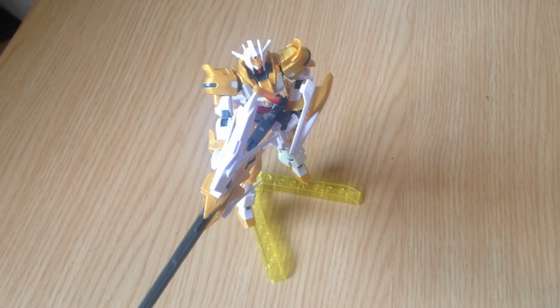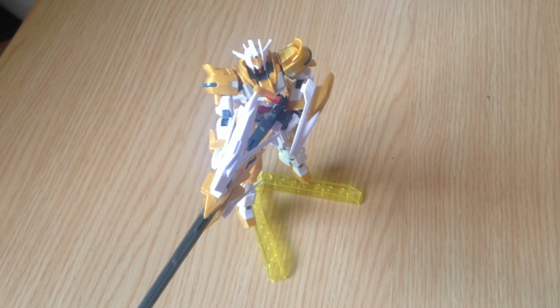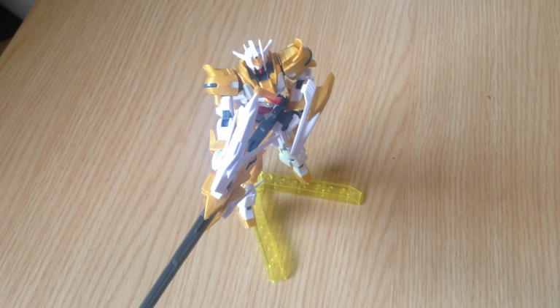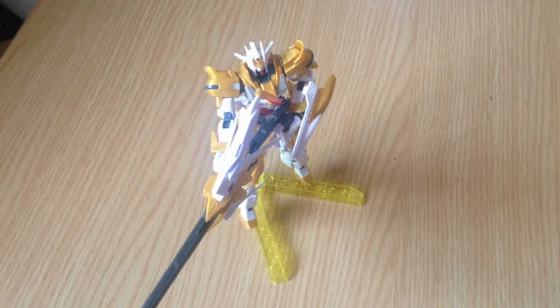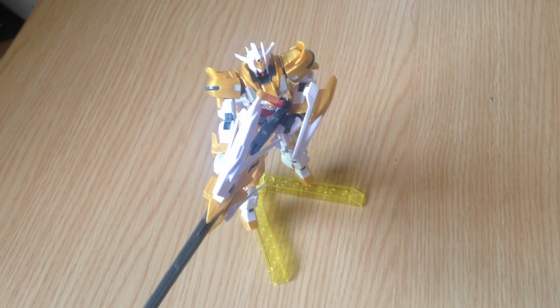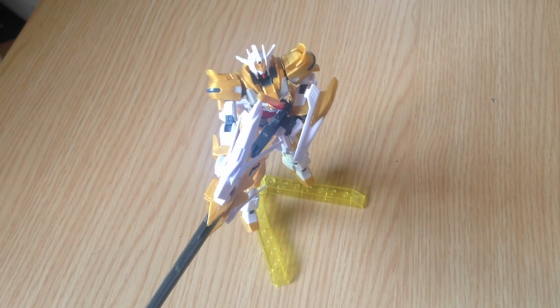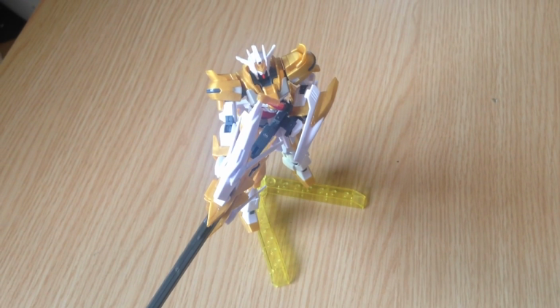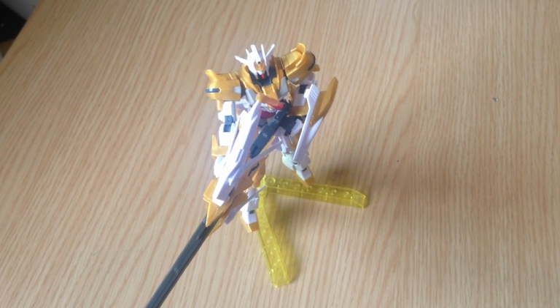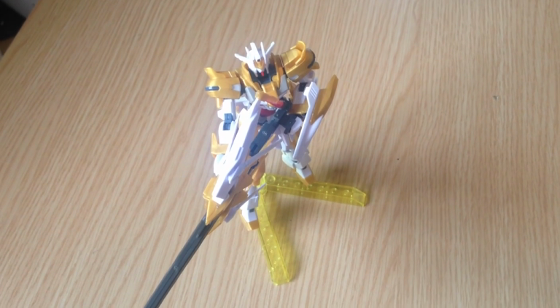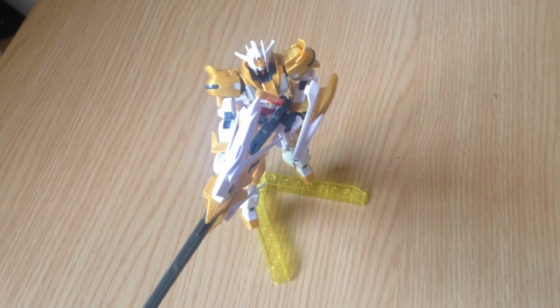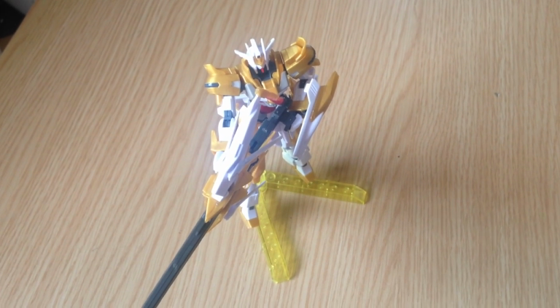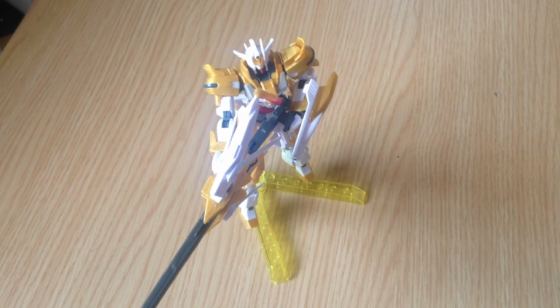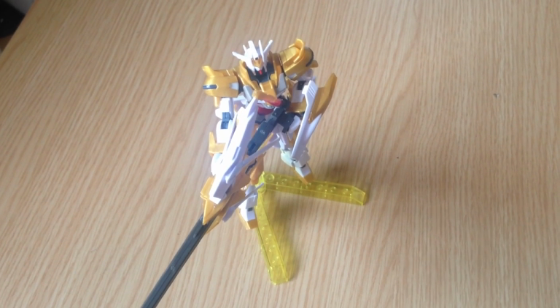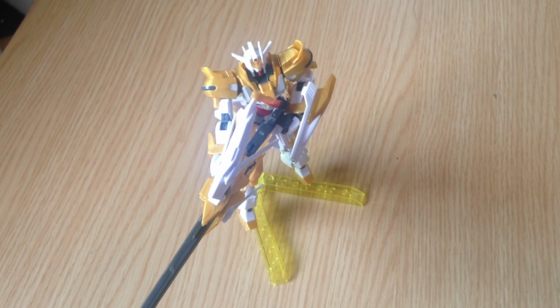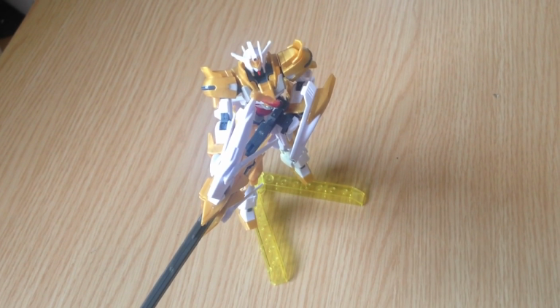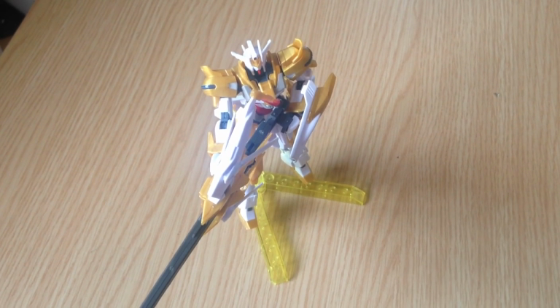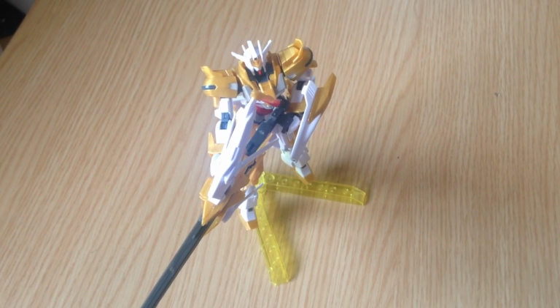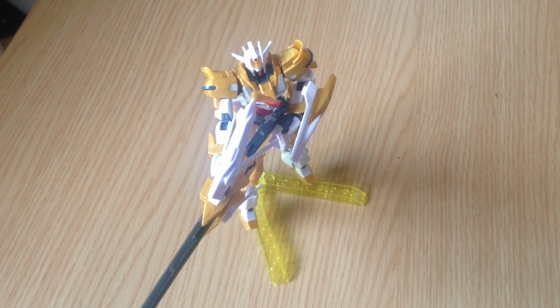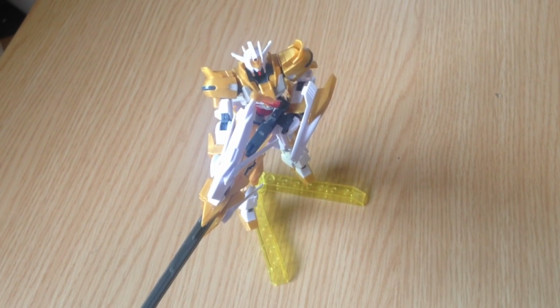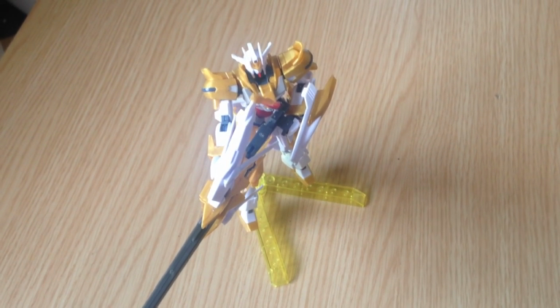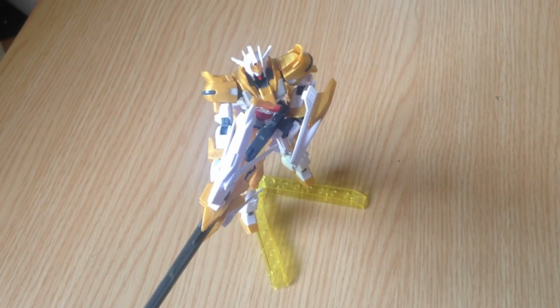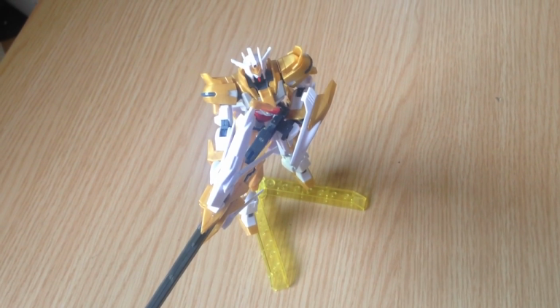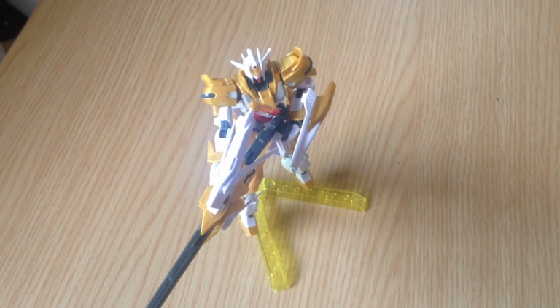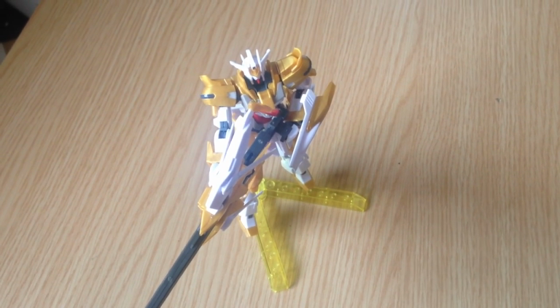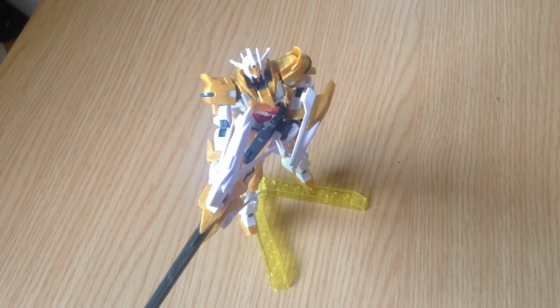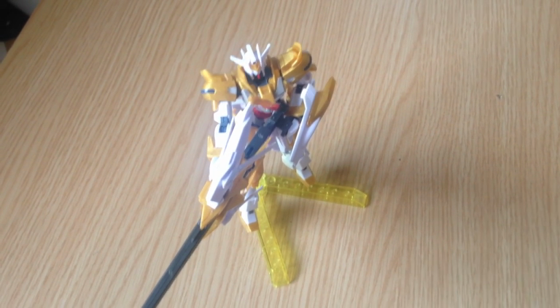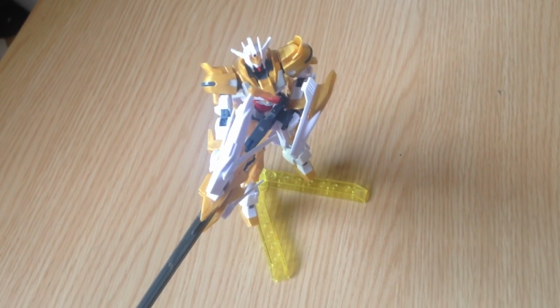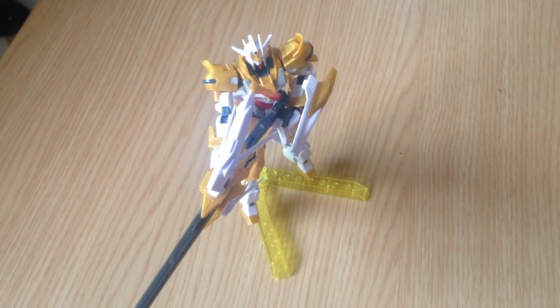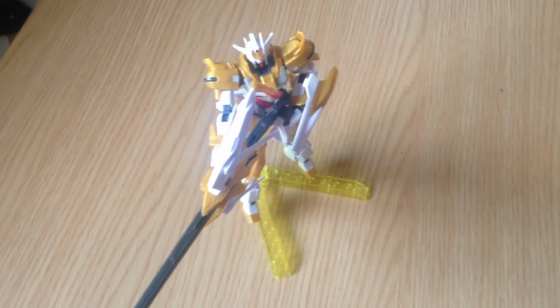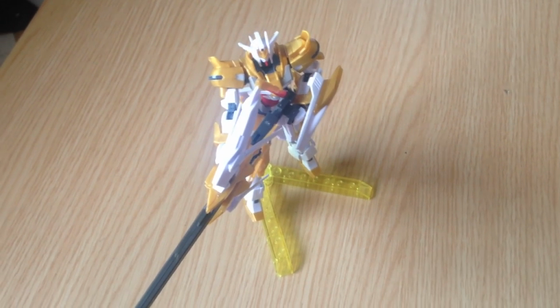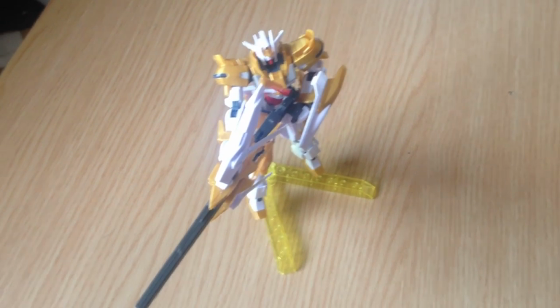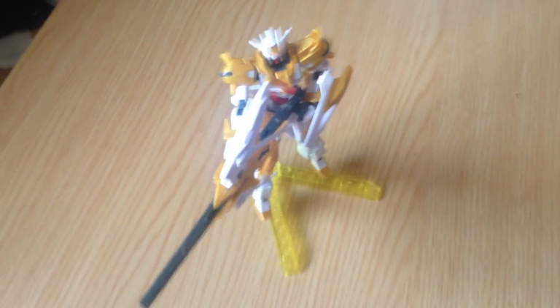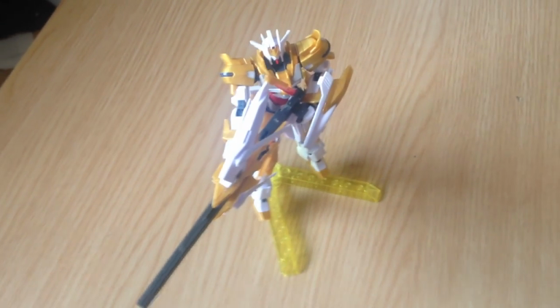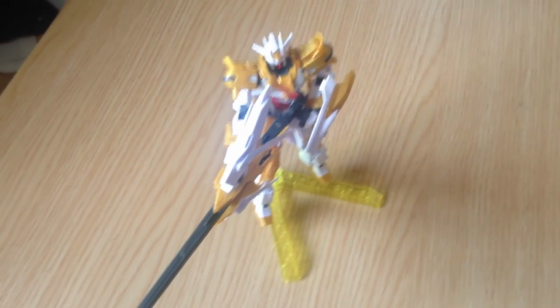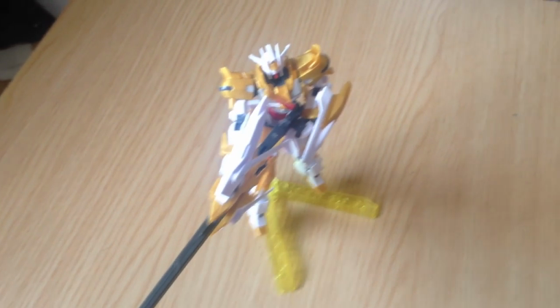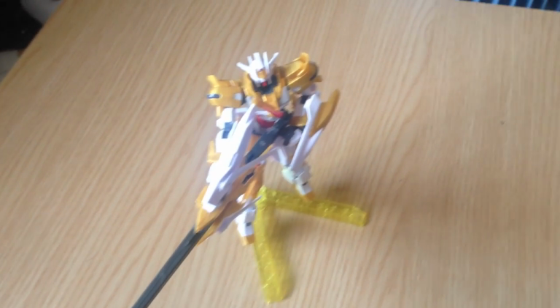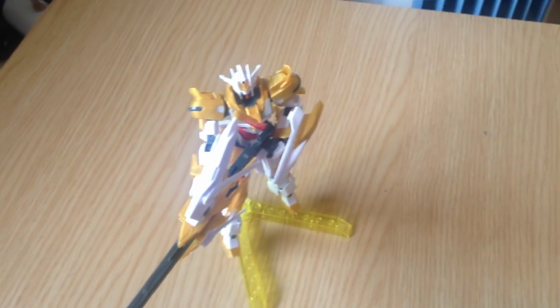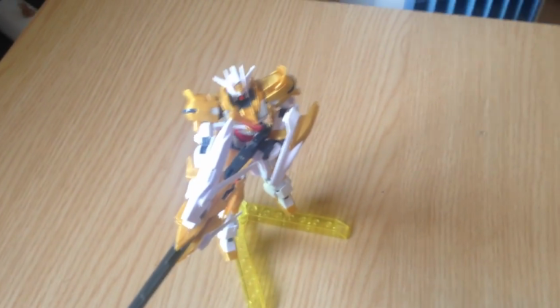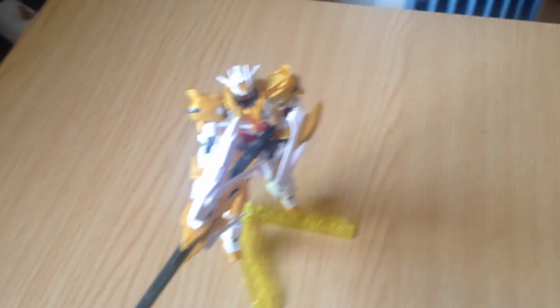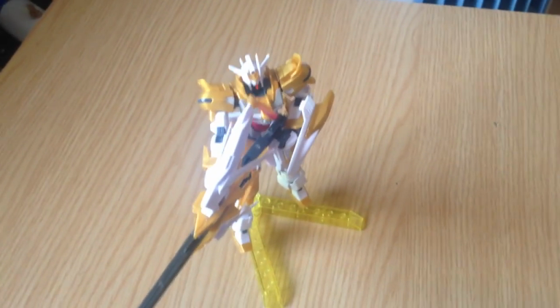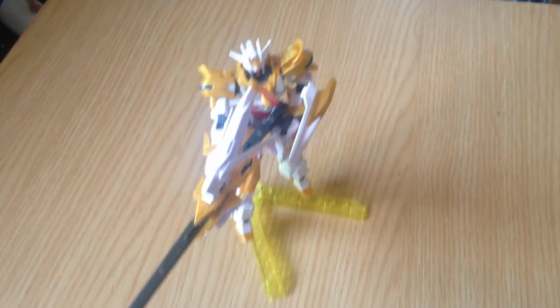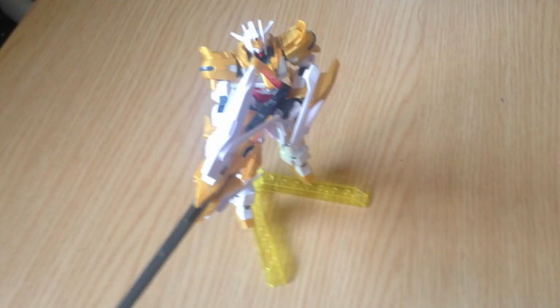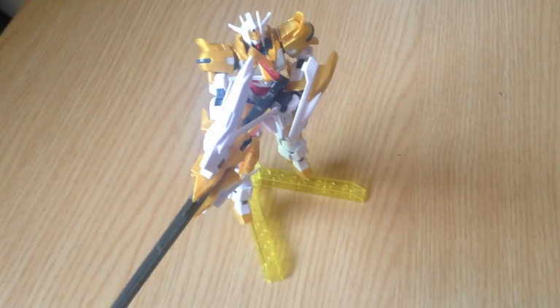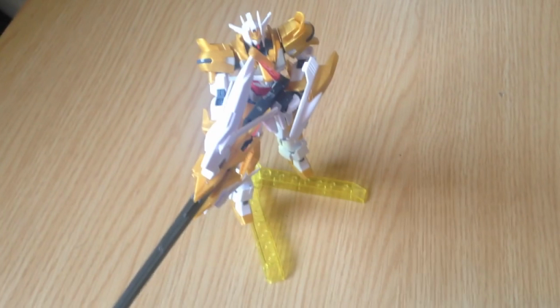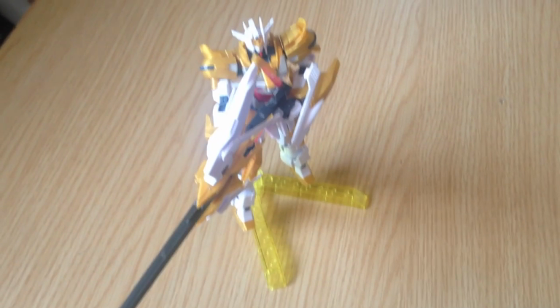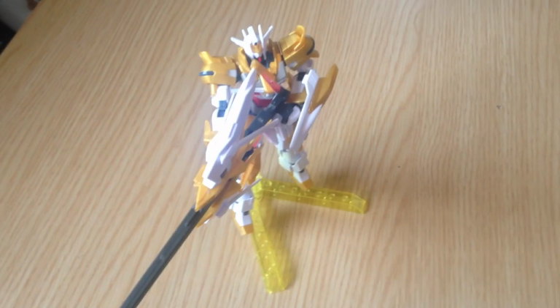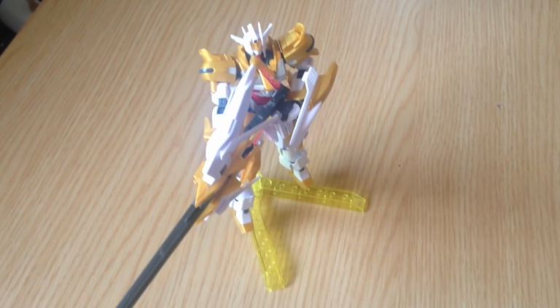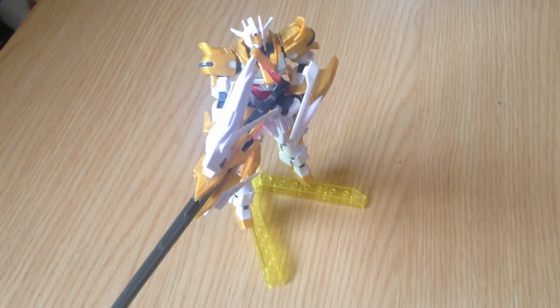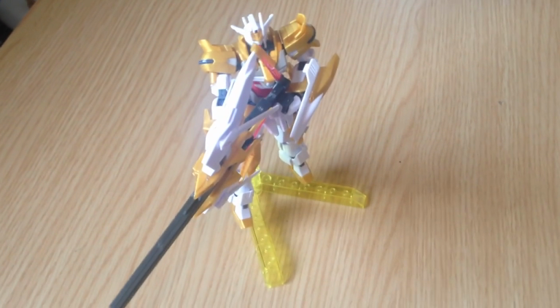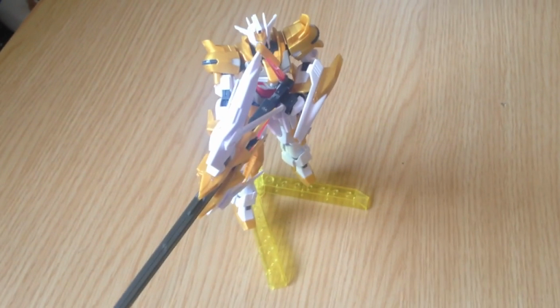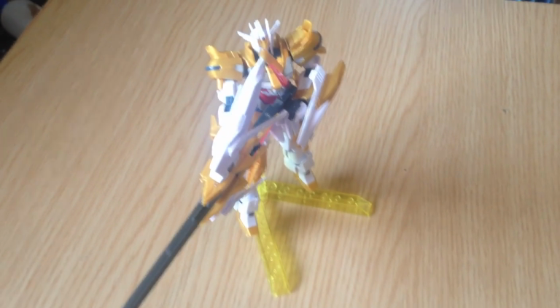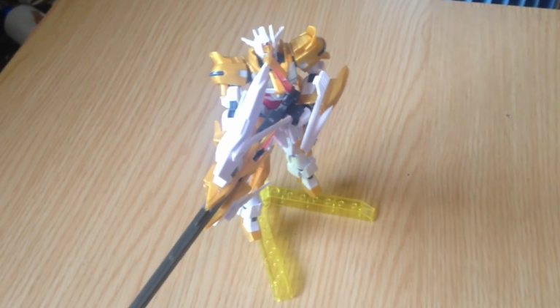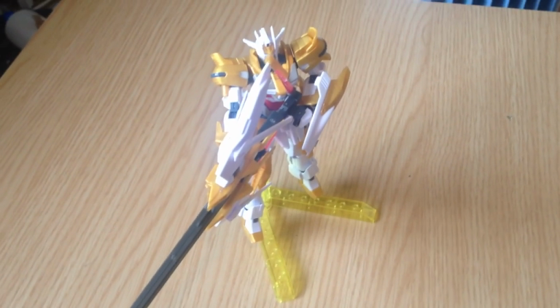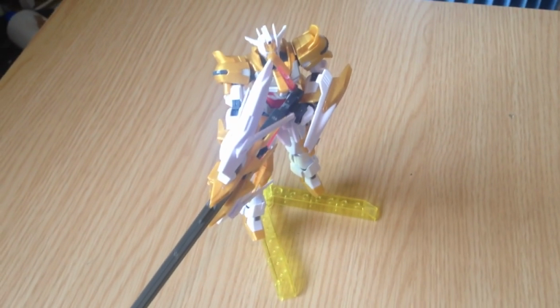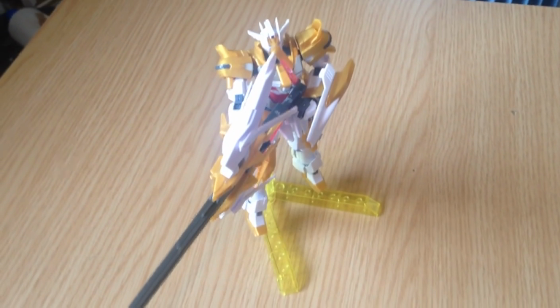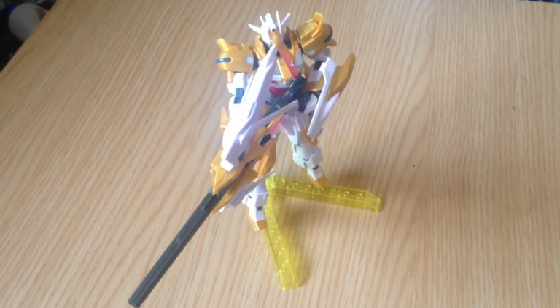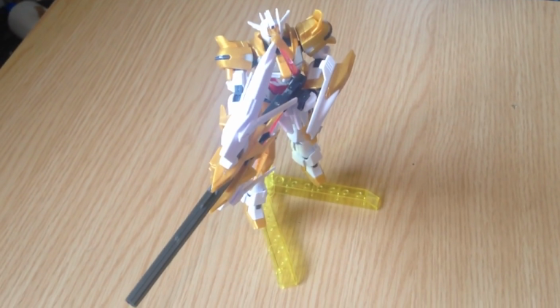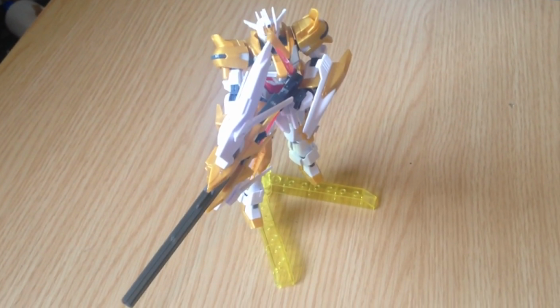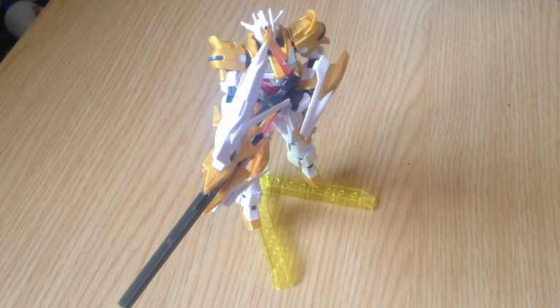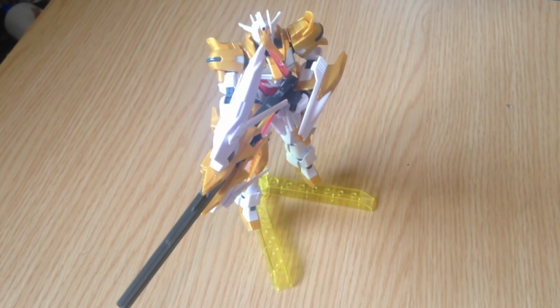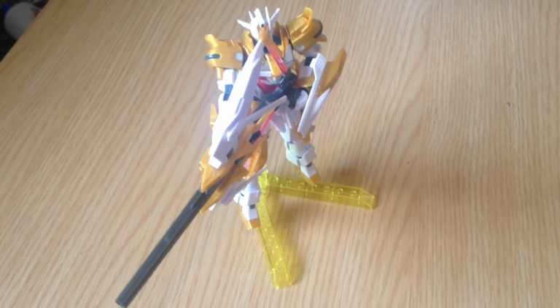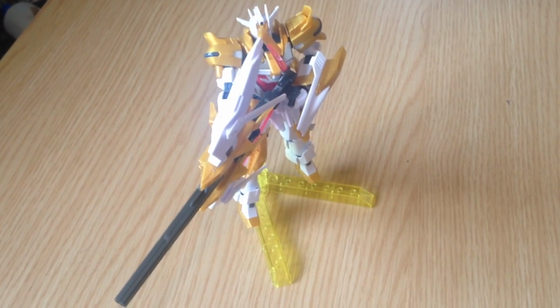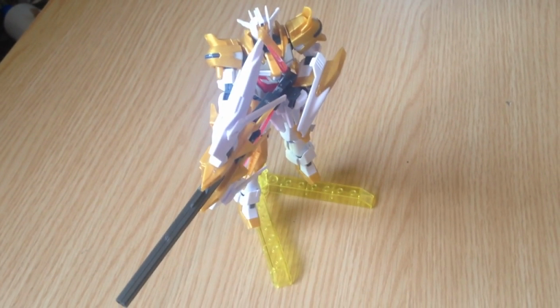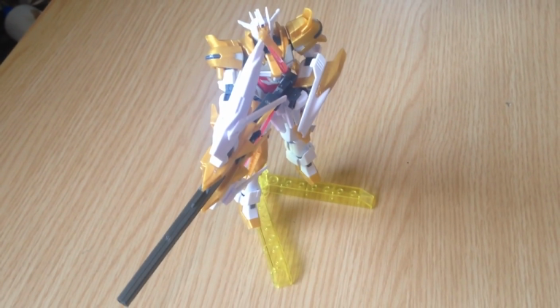Mina-san, konnichiwa. This is David and Mina, and we are doing a quick review of the Cathedral Gundam.